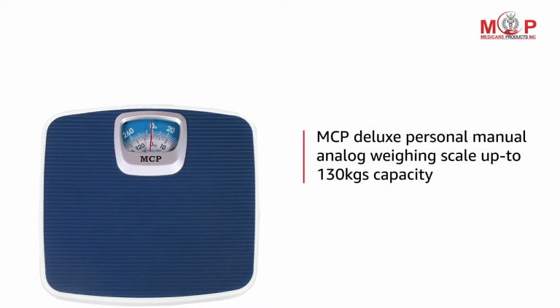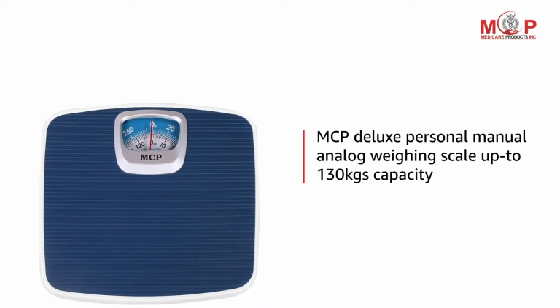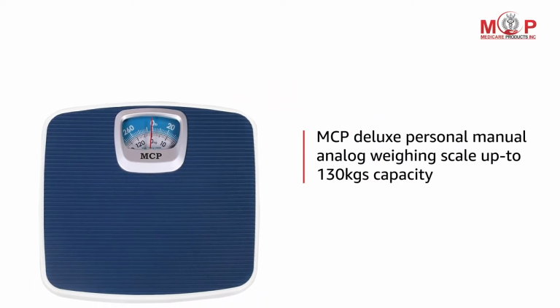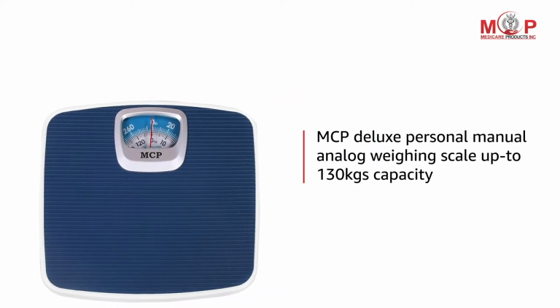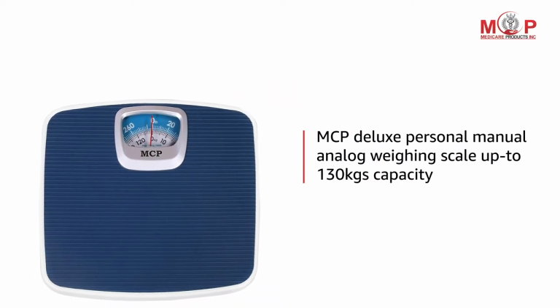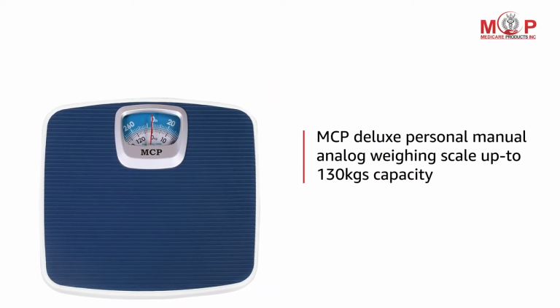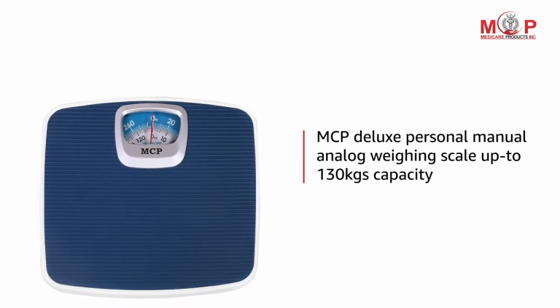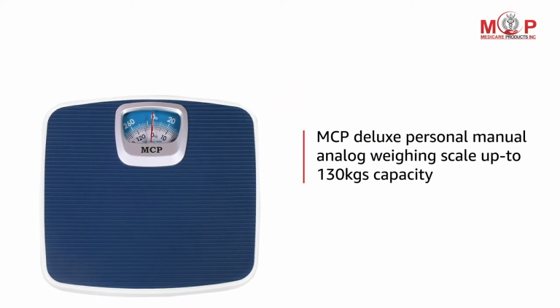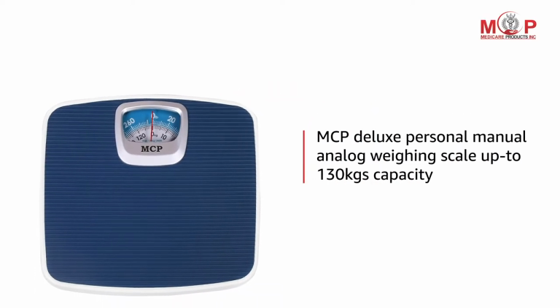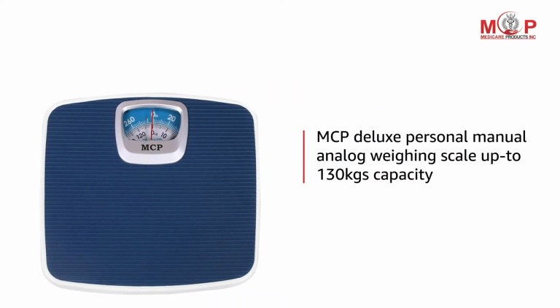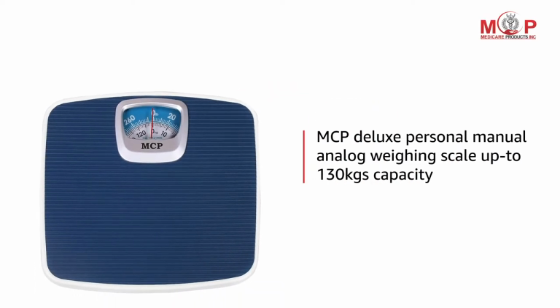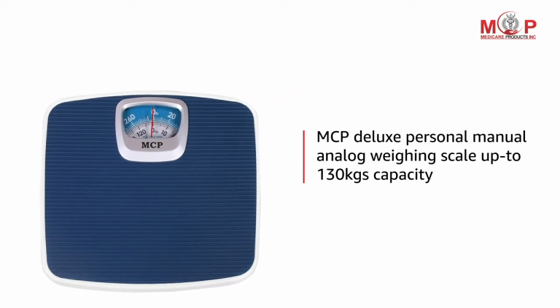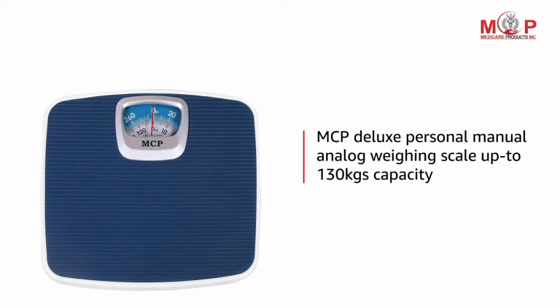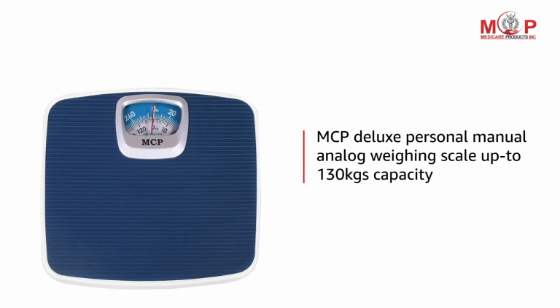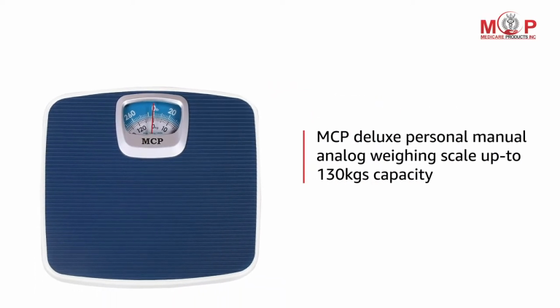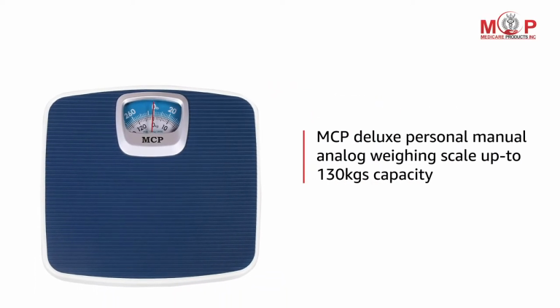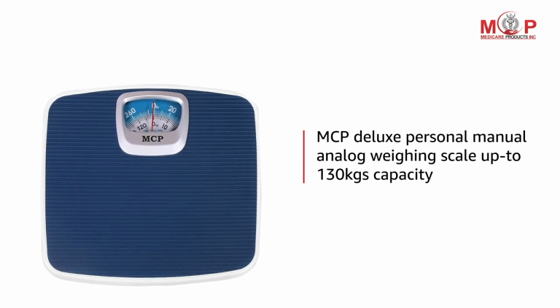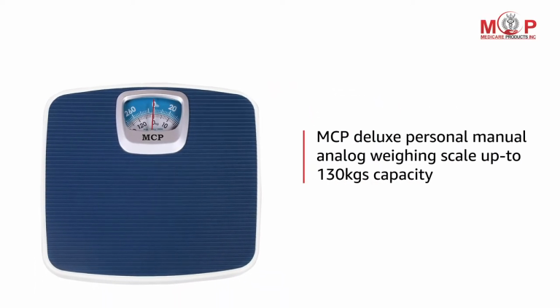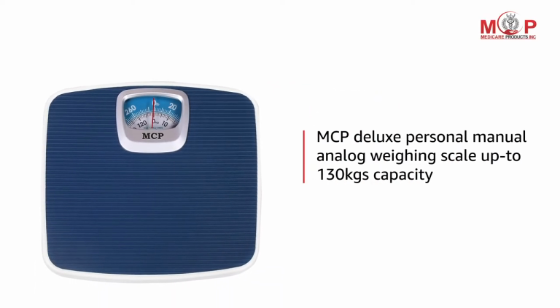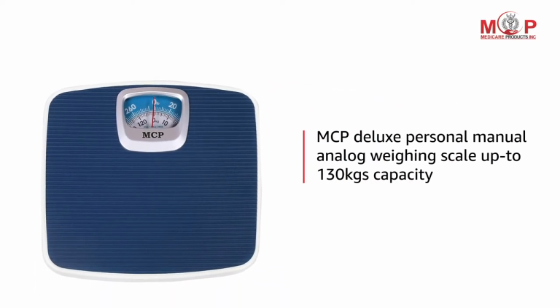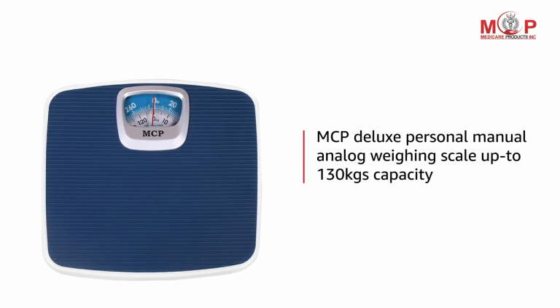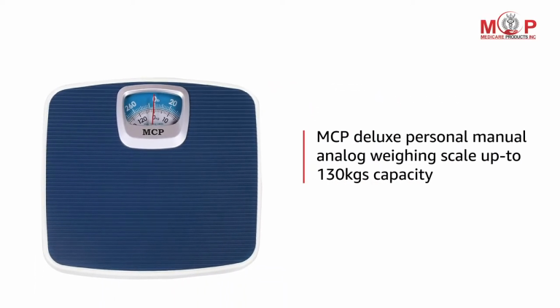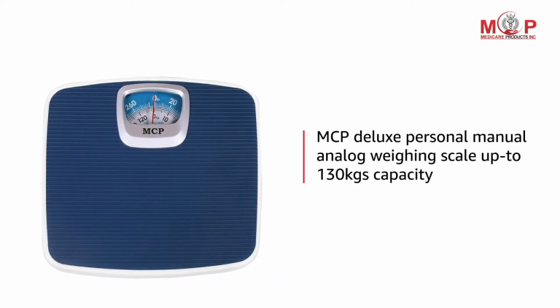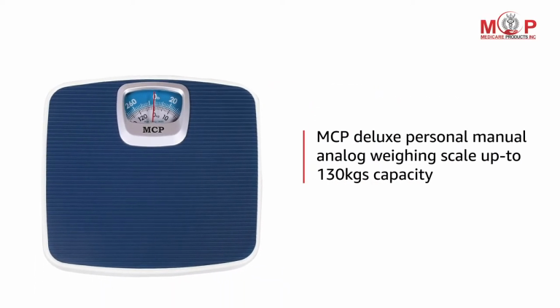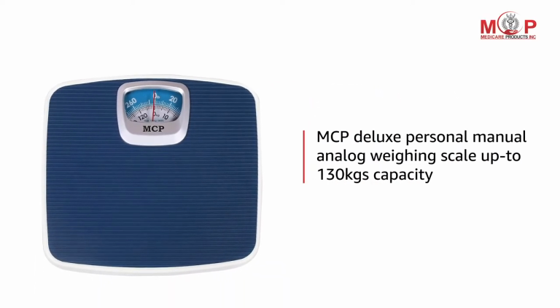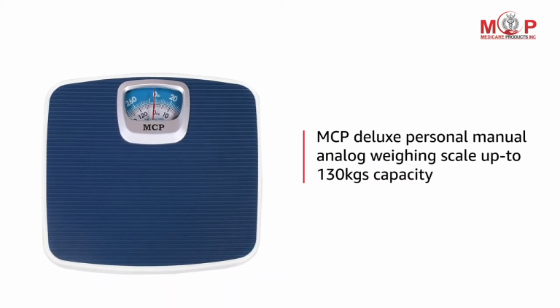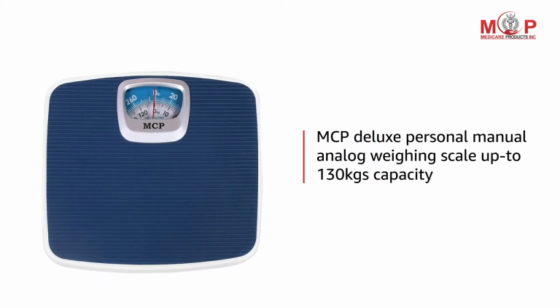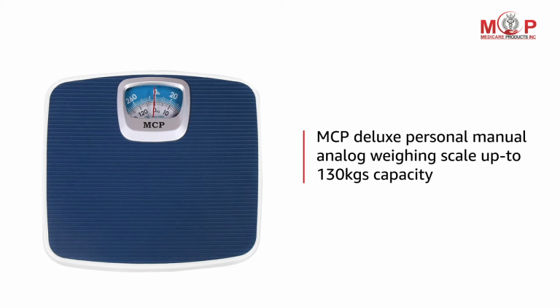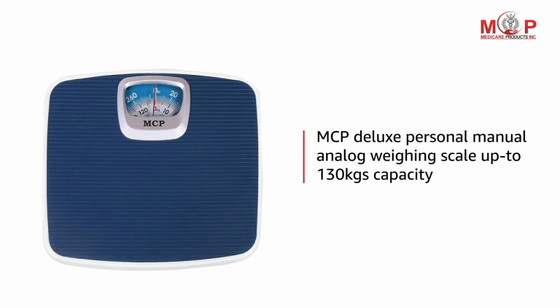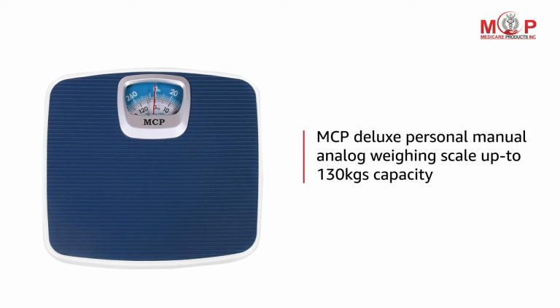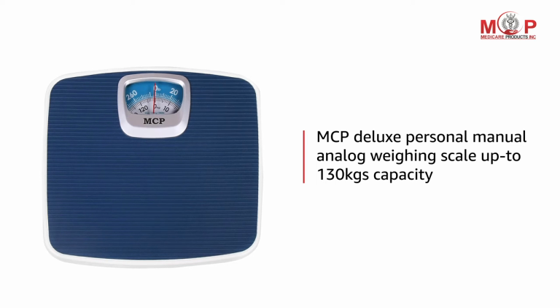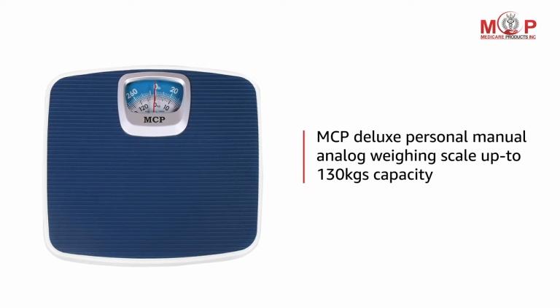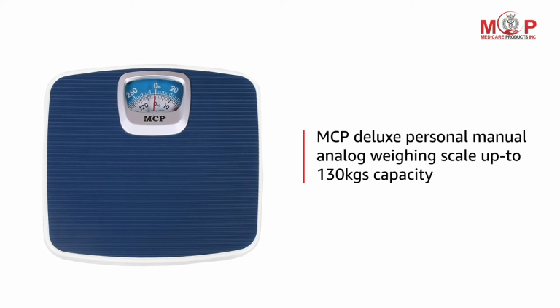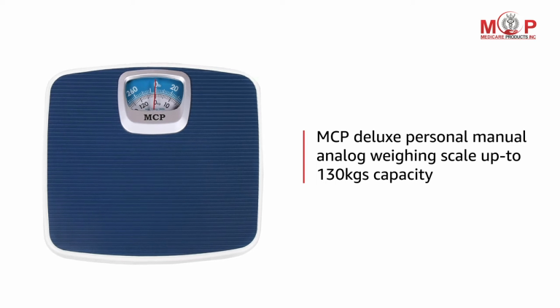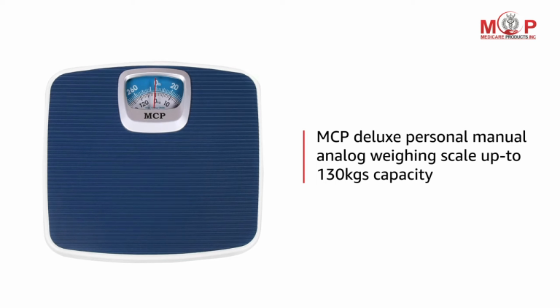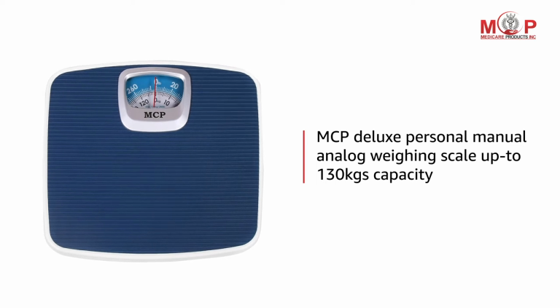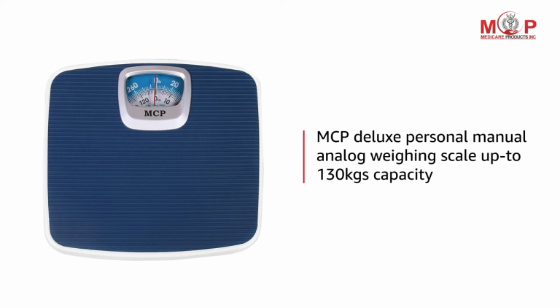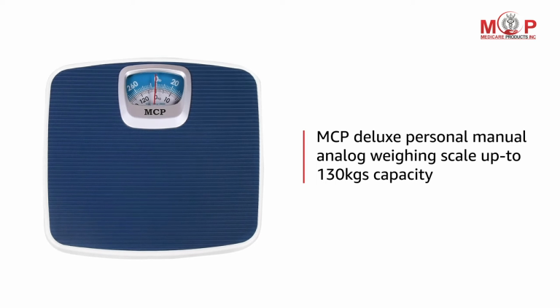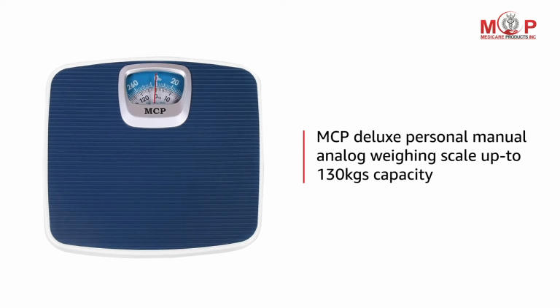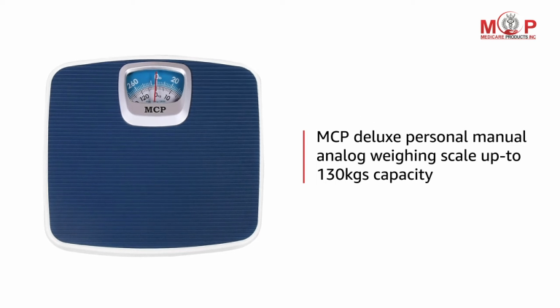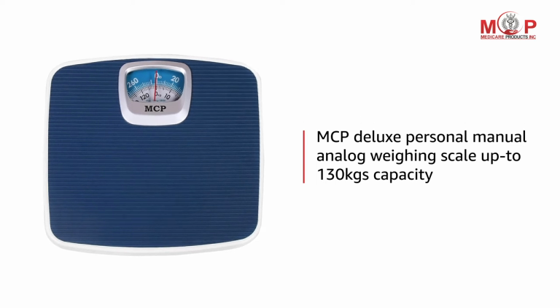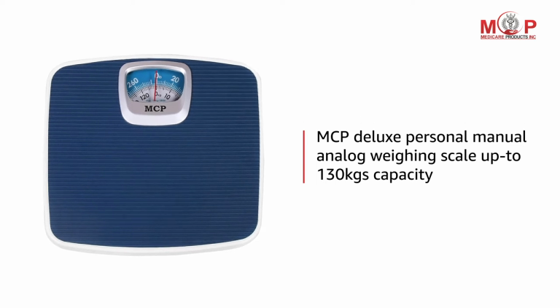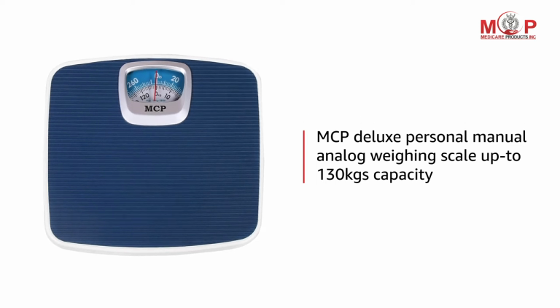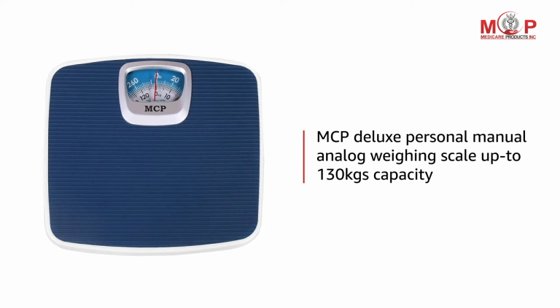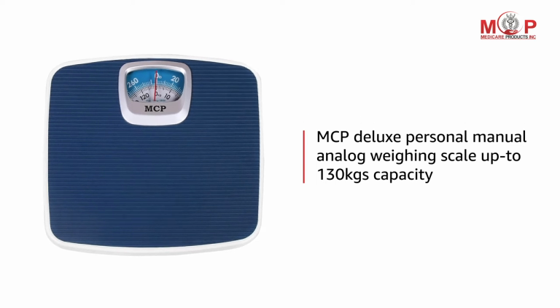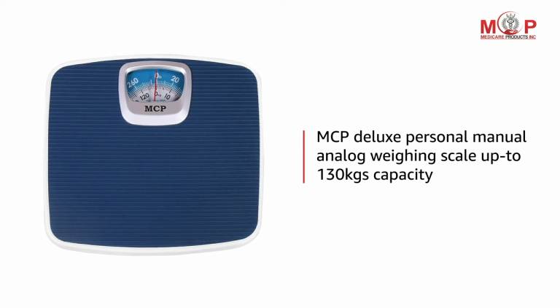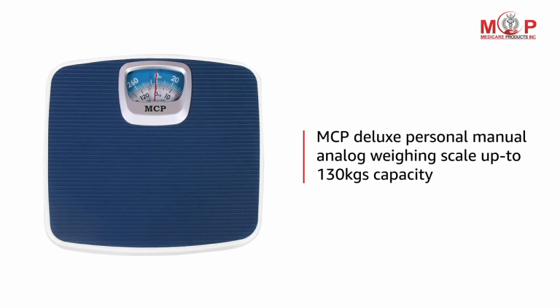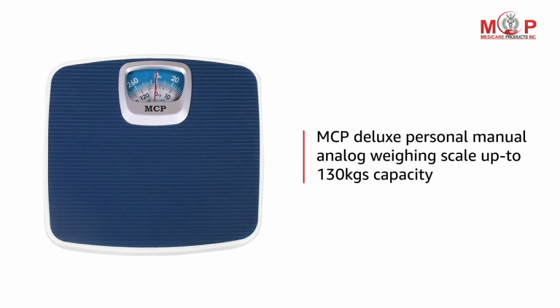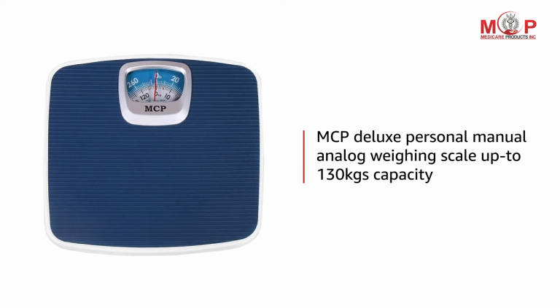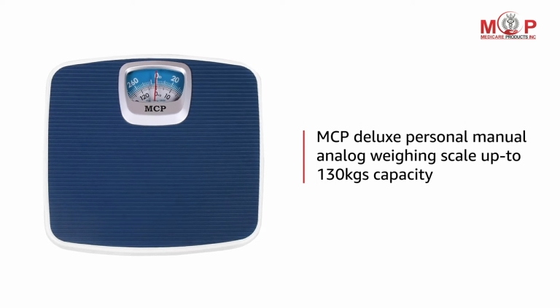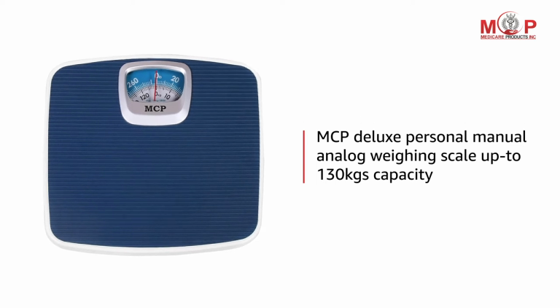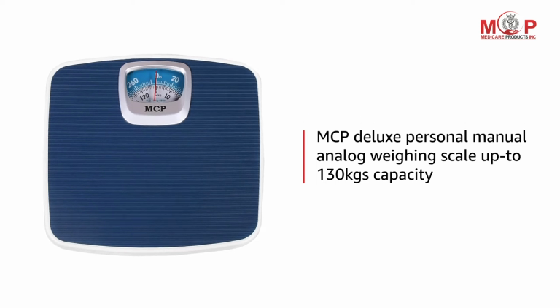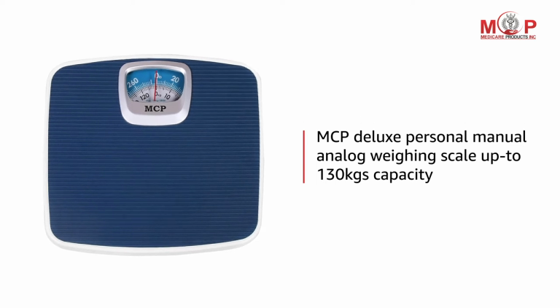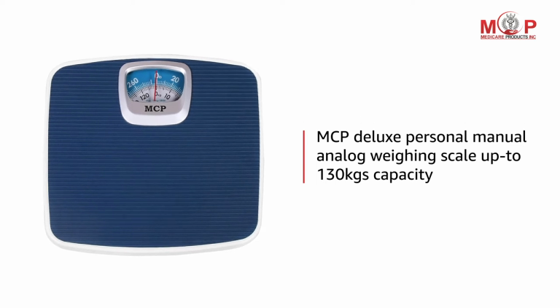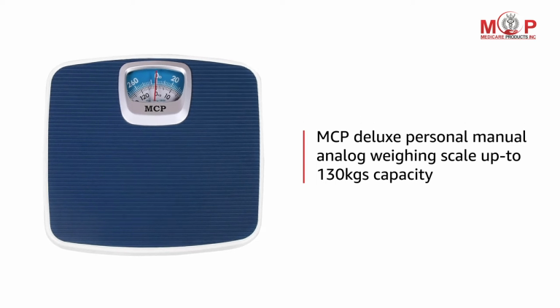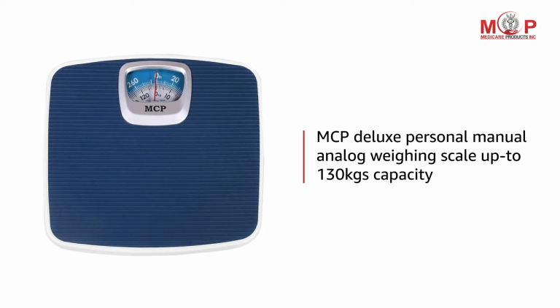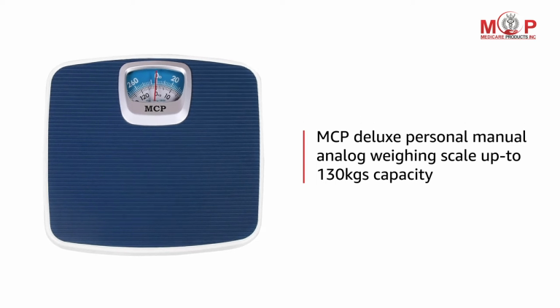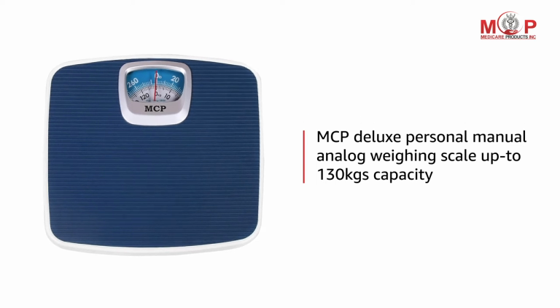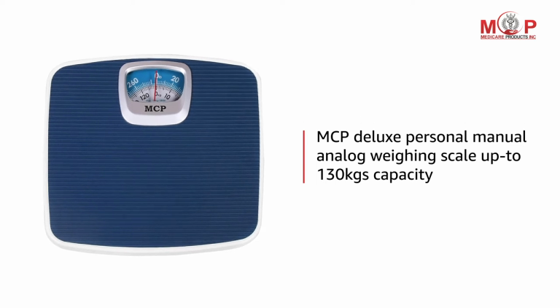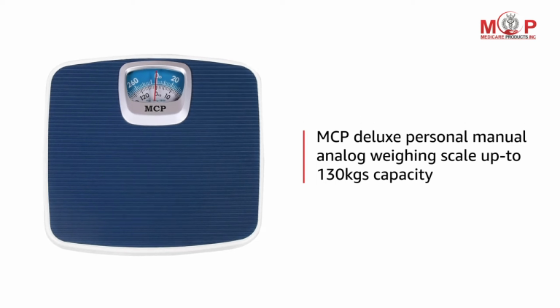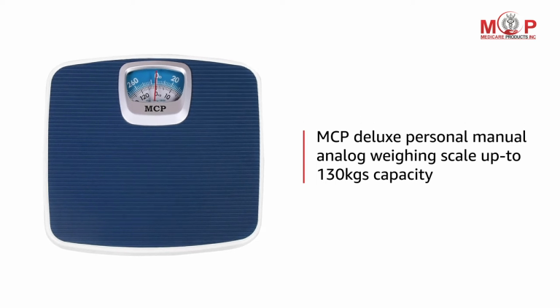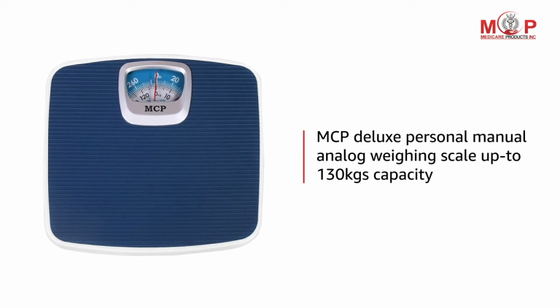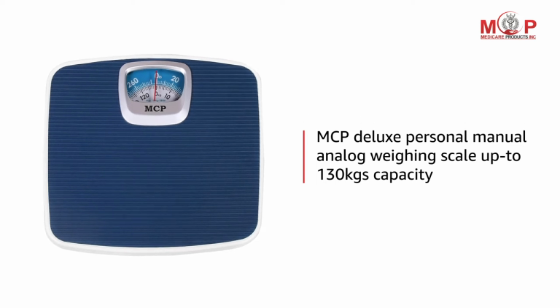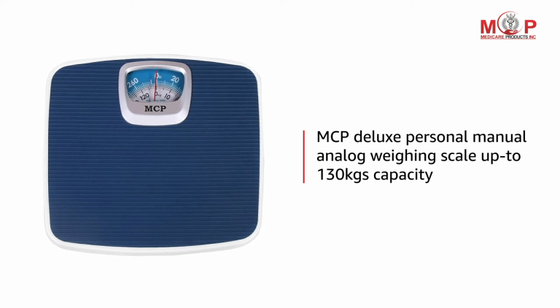Presenting MCP Deluxe Personal Manual Analog Weighing Scale with up to 130 kilograms of capacity.